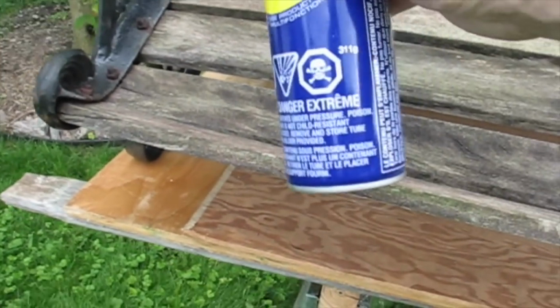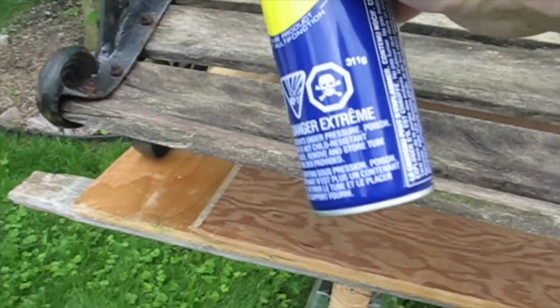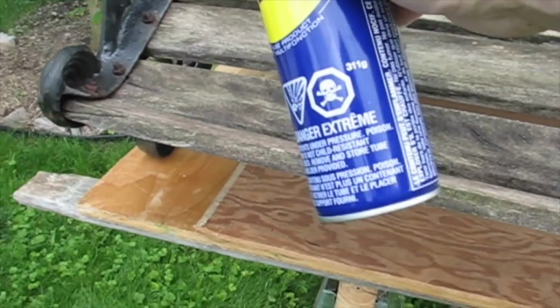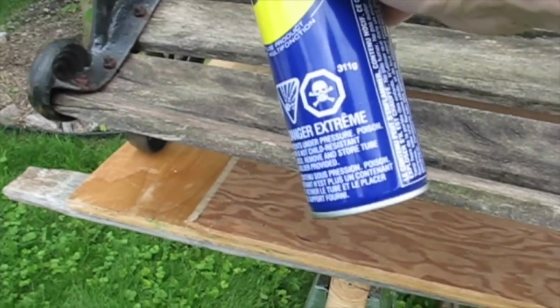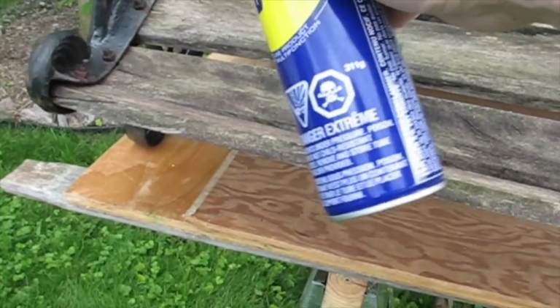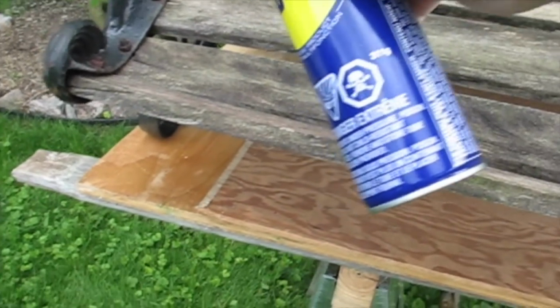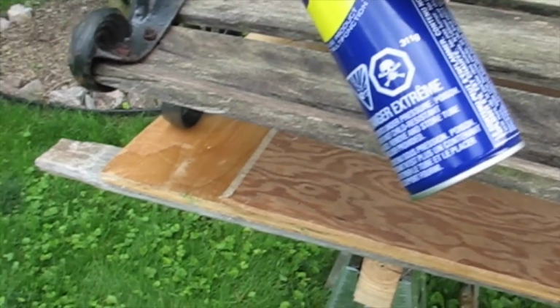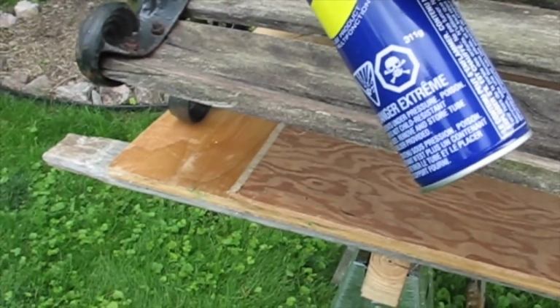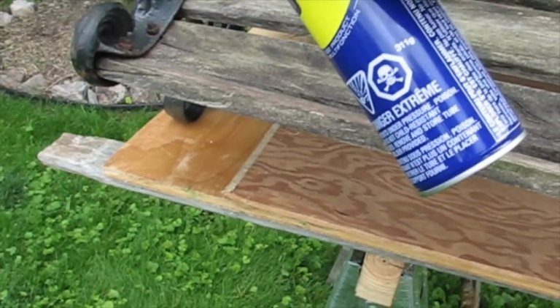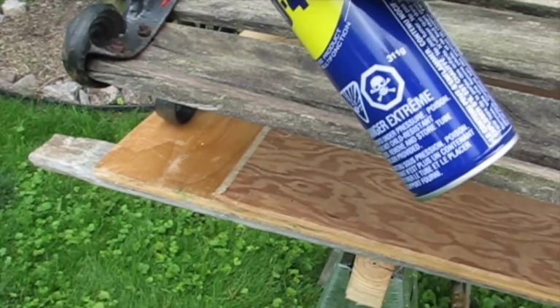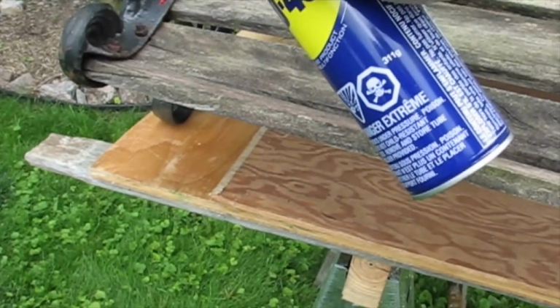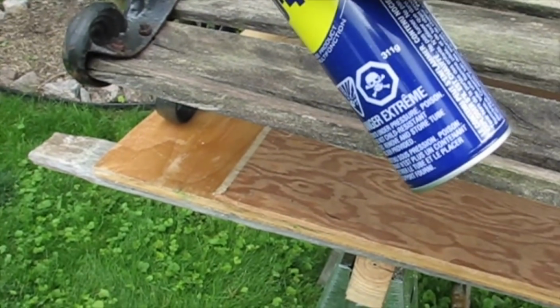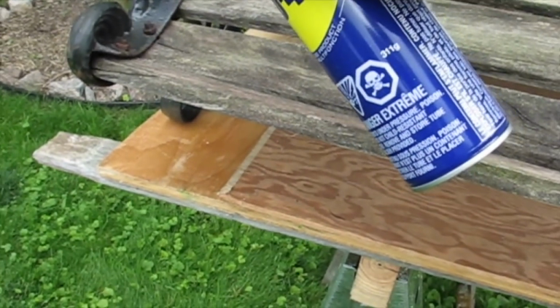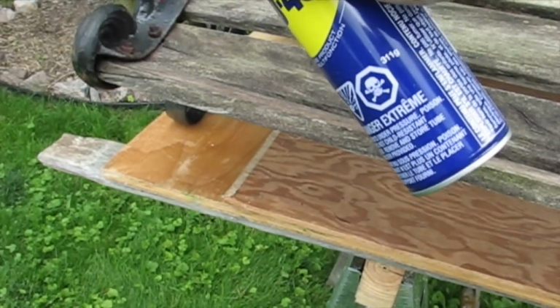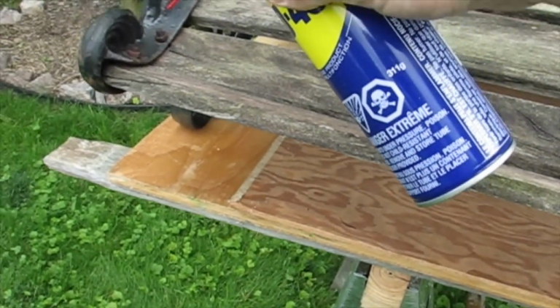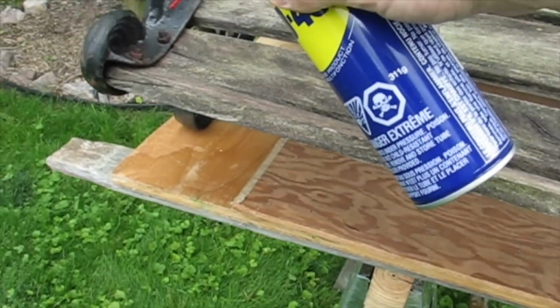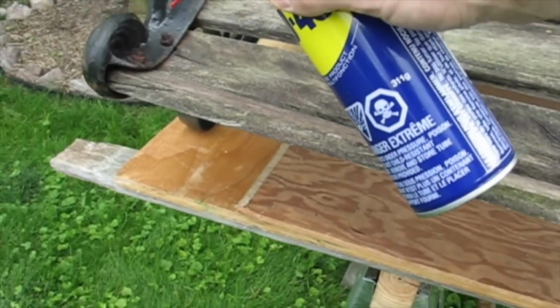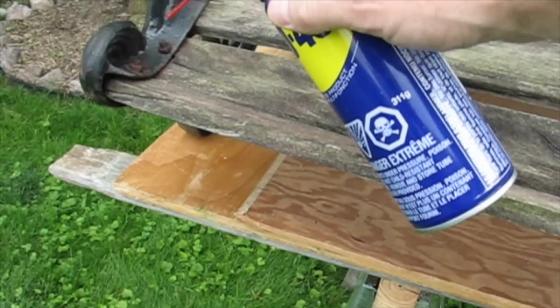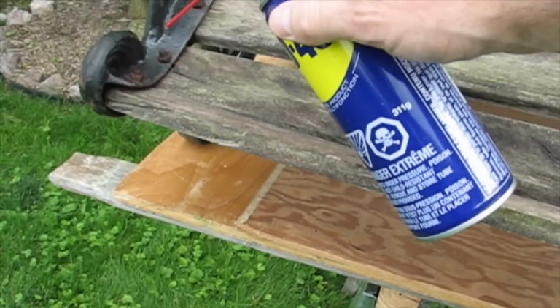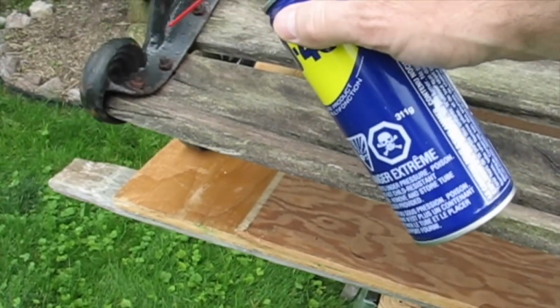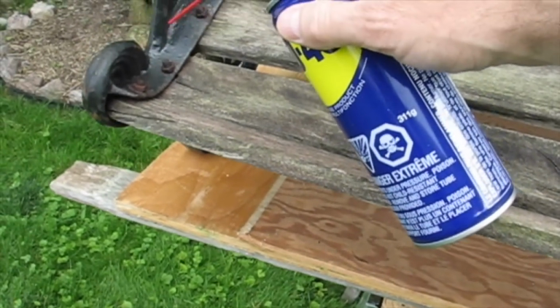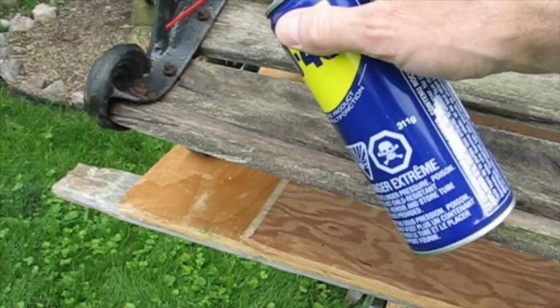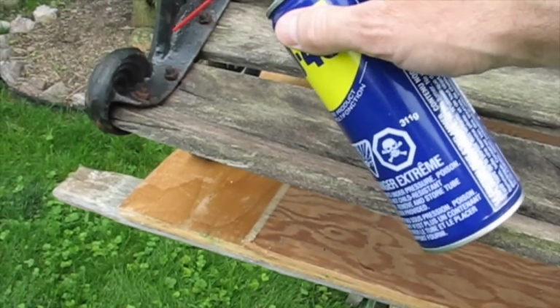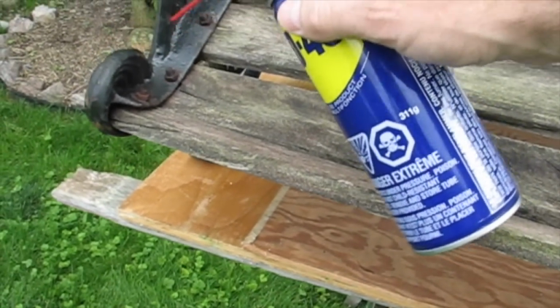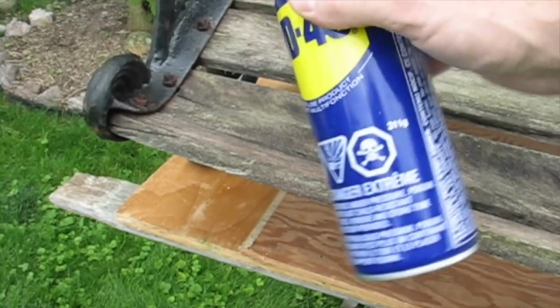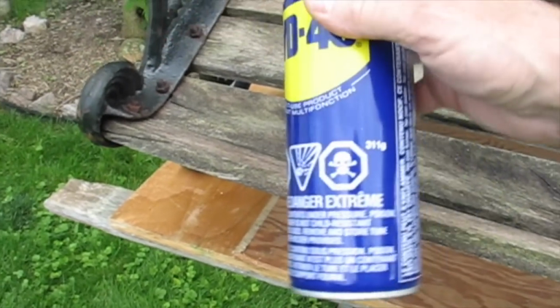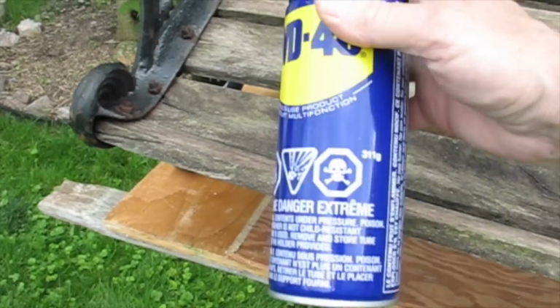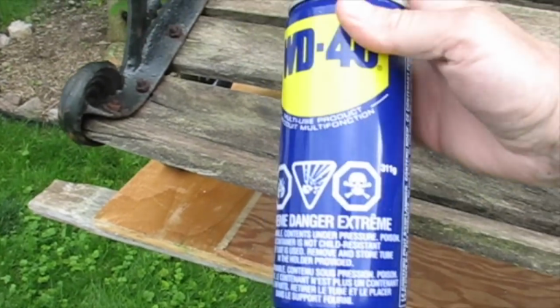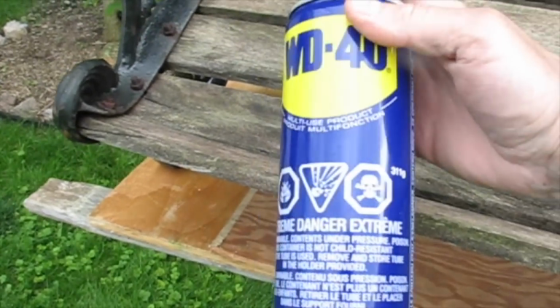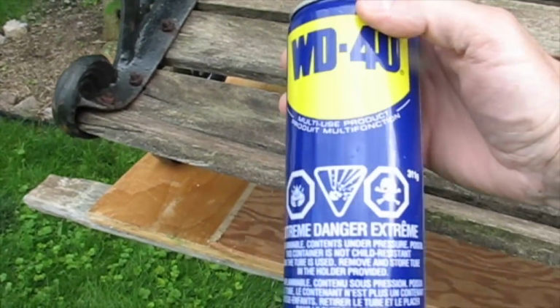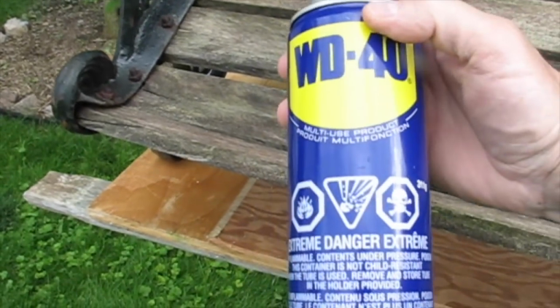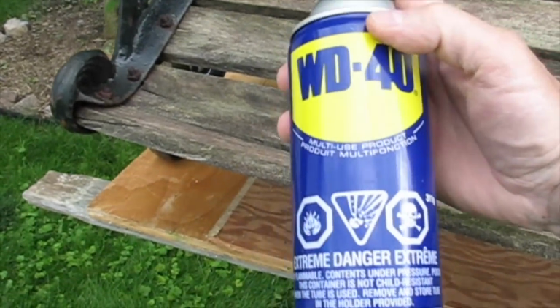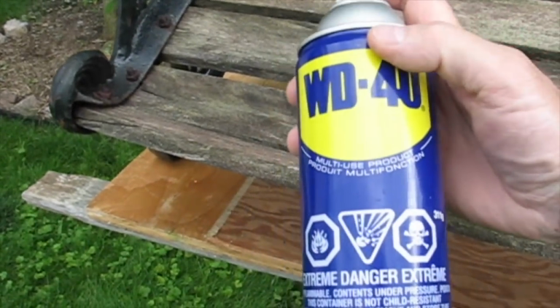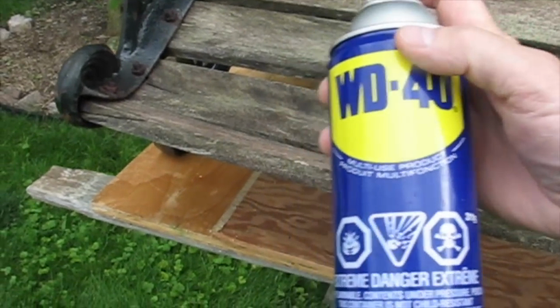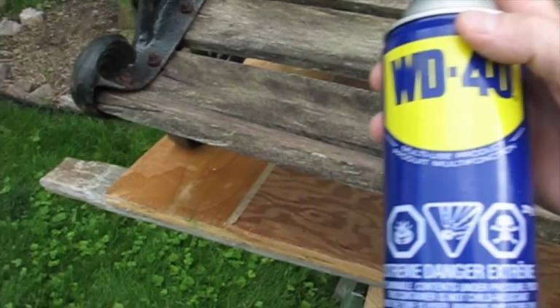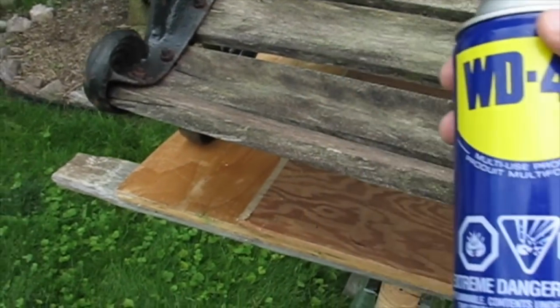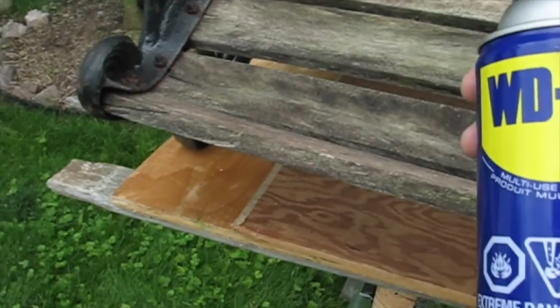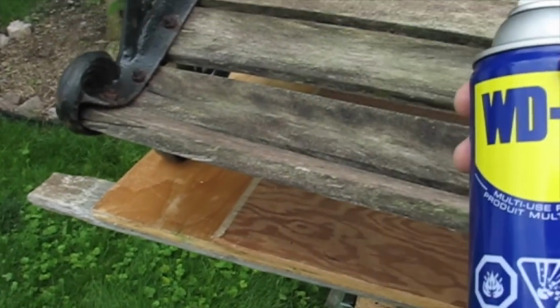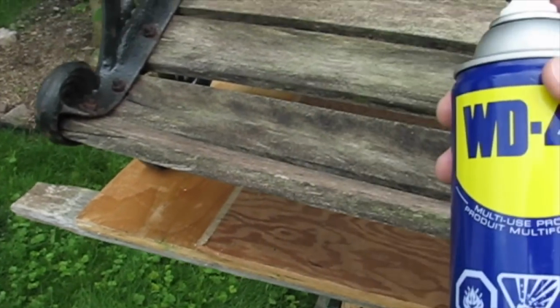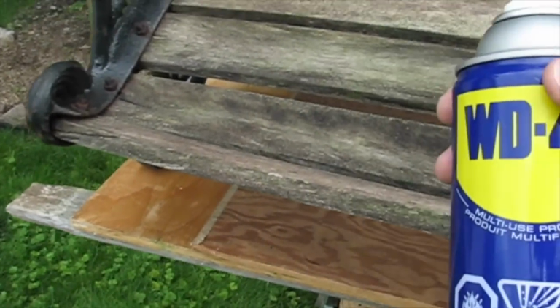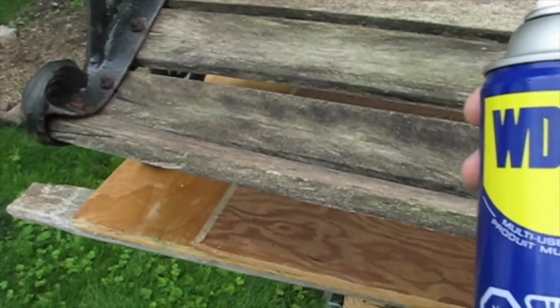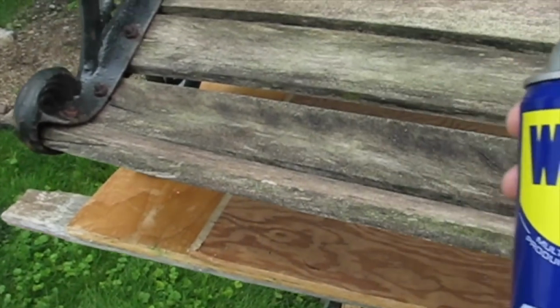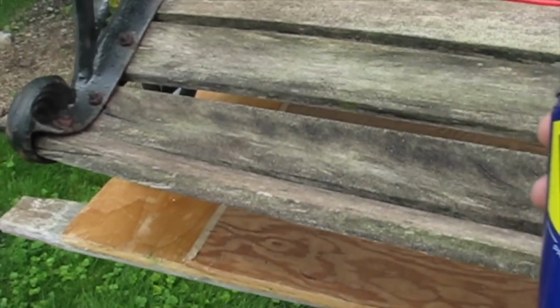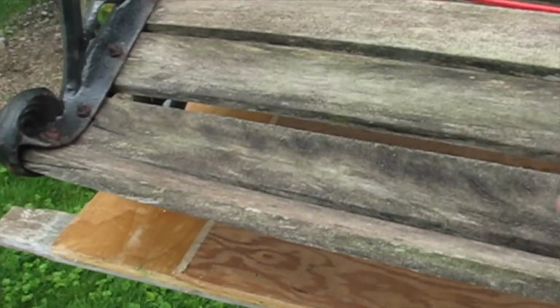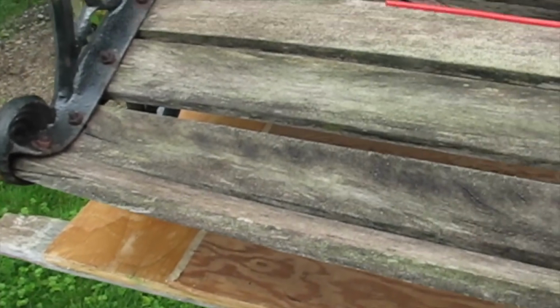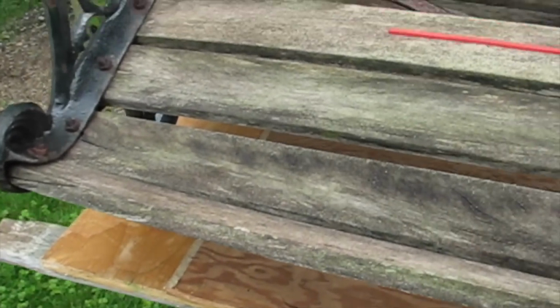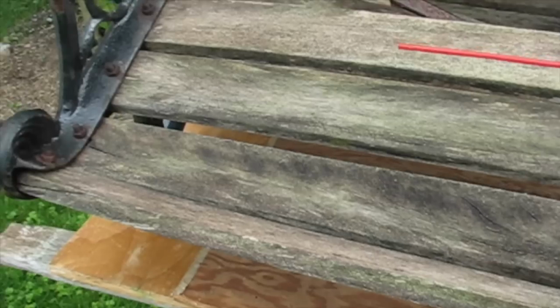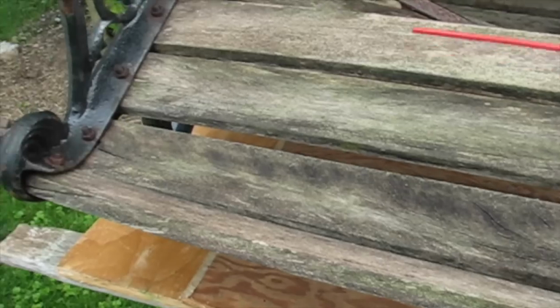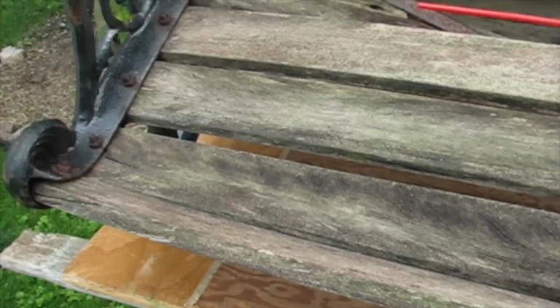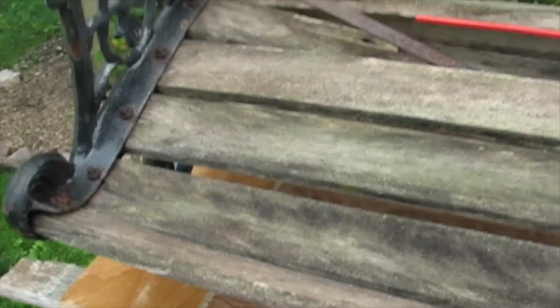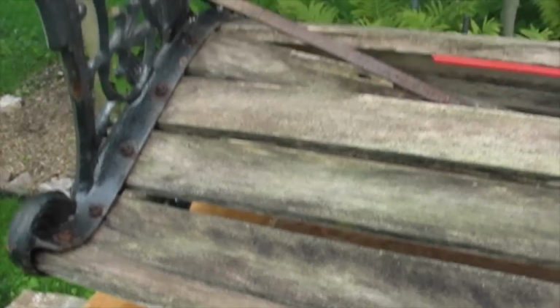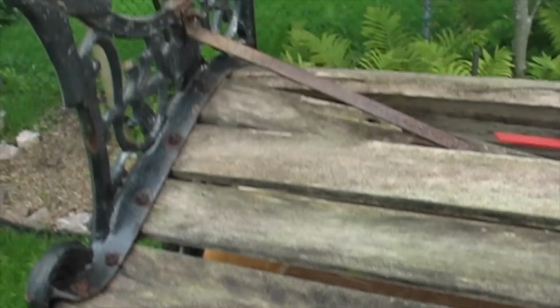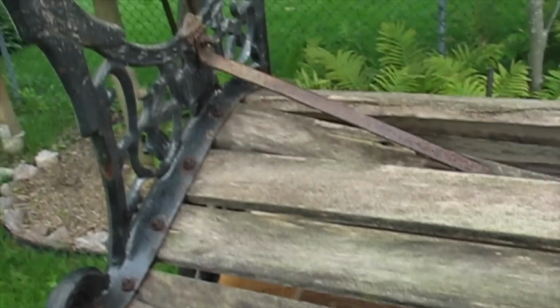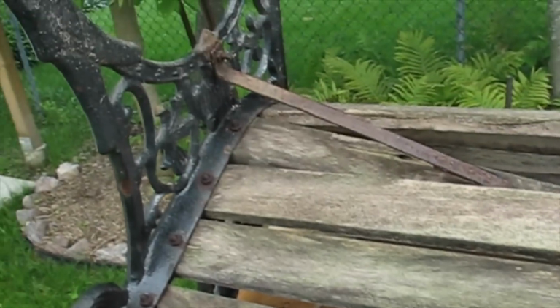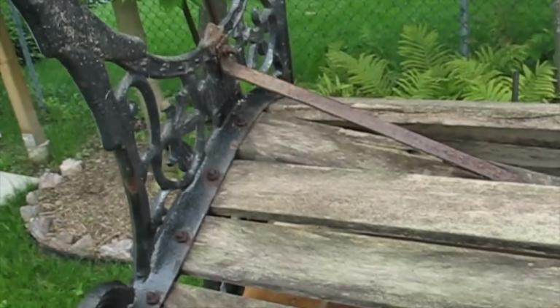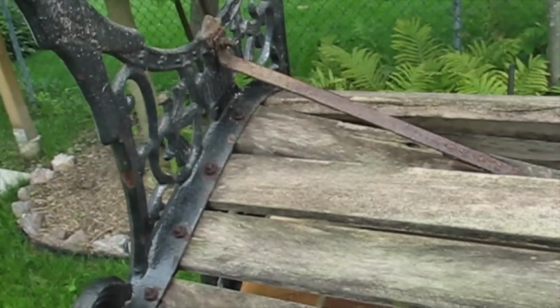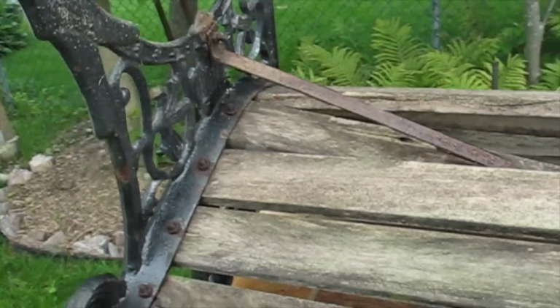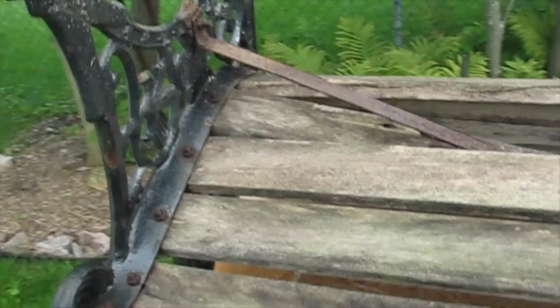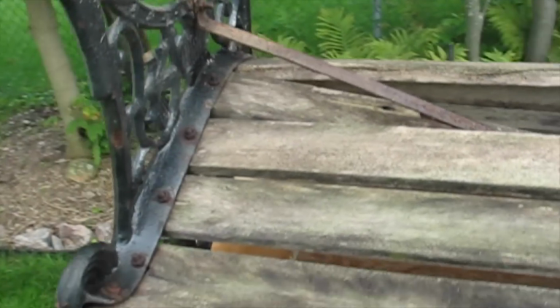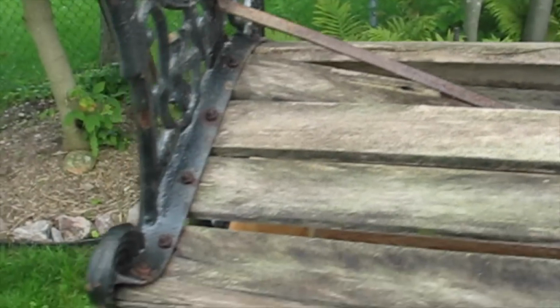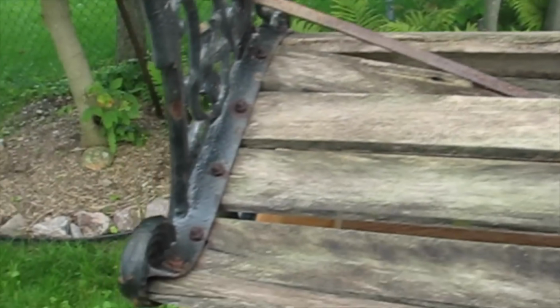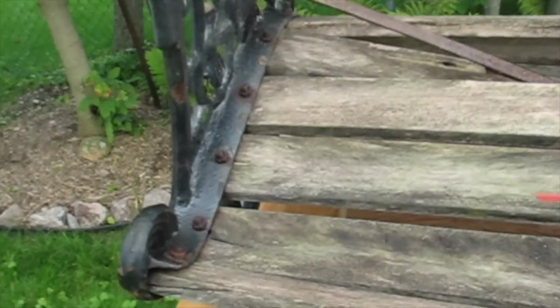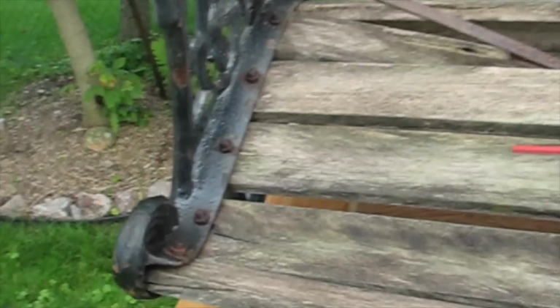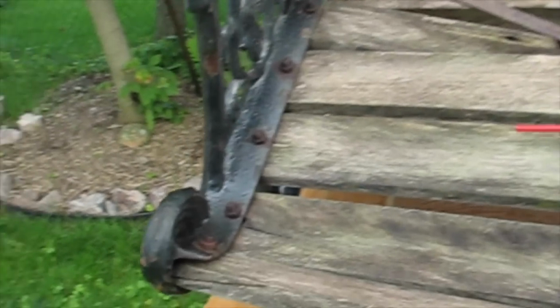What I'm going to do is hit all of these rusted nuts and bolts with some WD-40. It'll basically just loosen them up and make them come off that much easier.